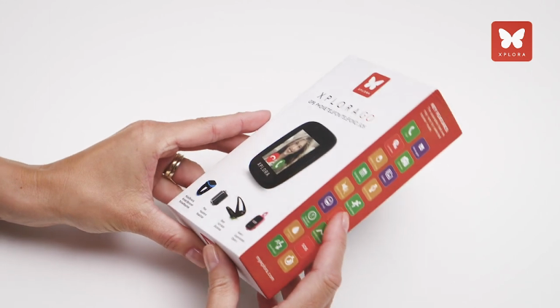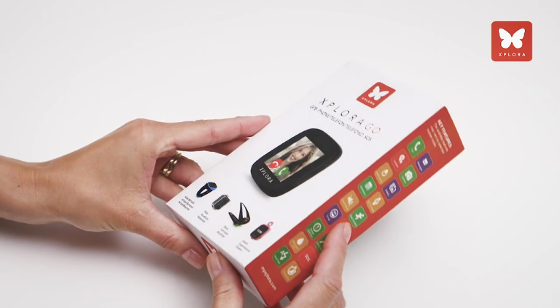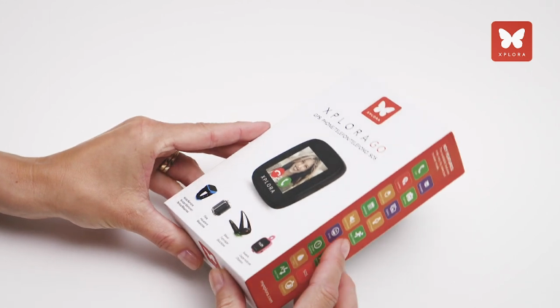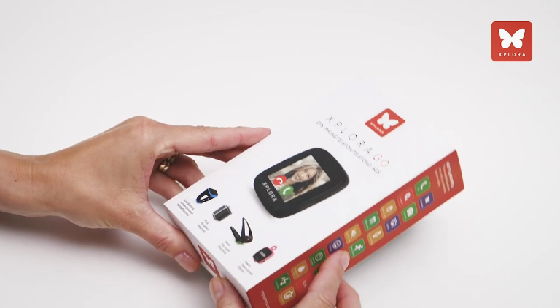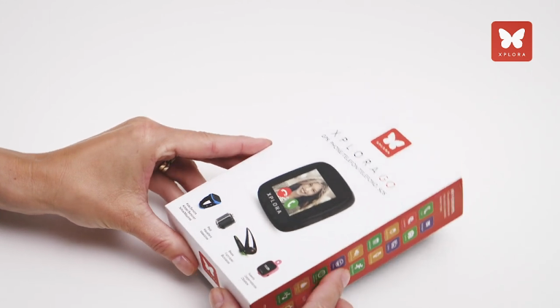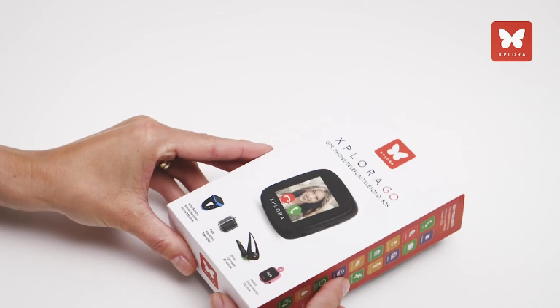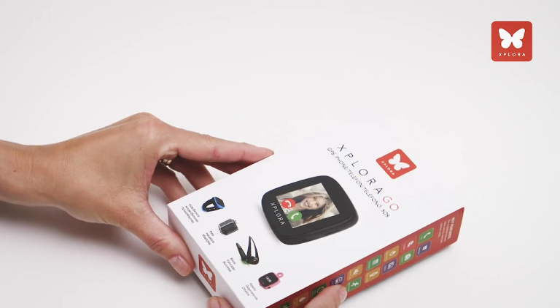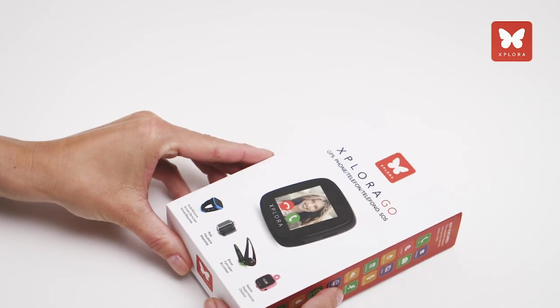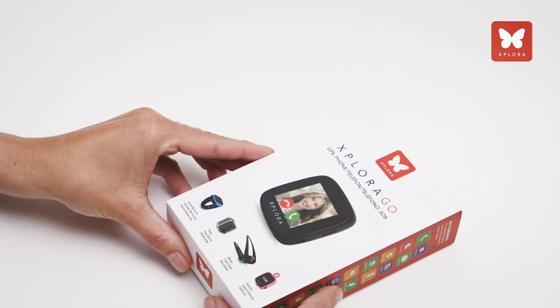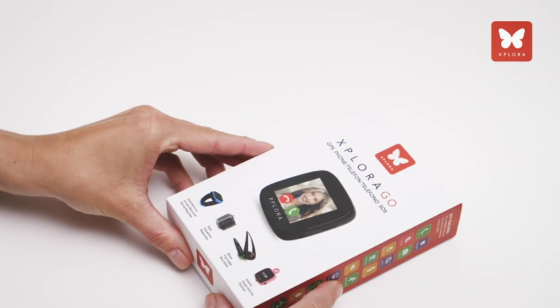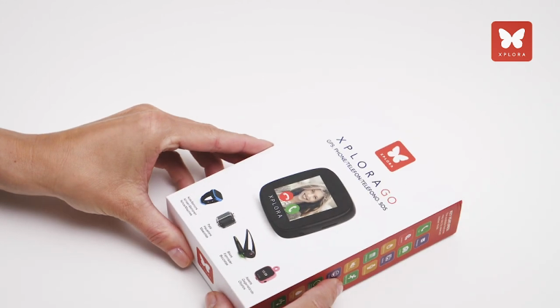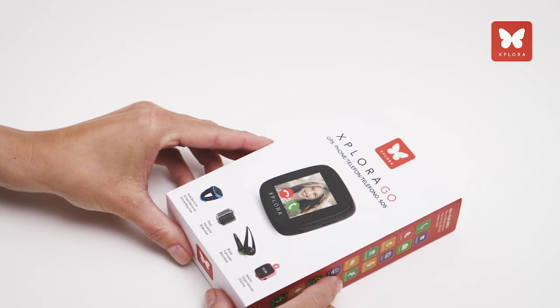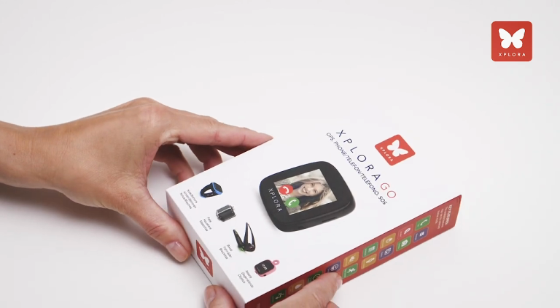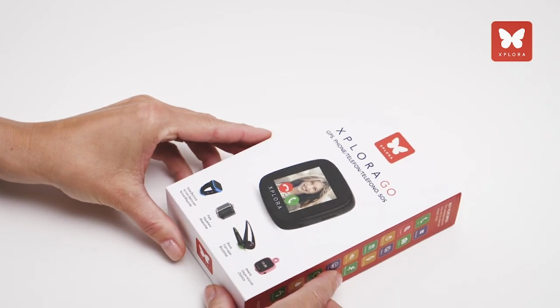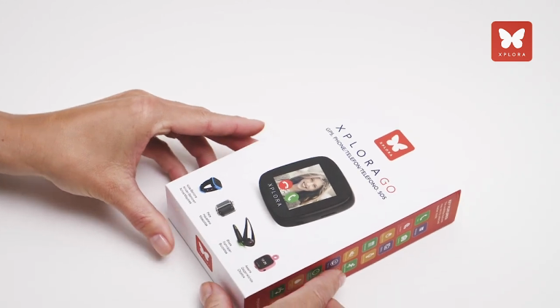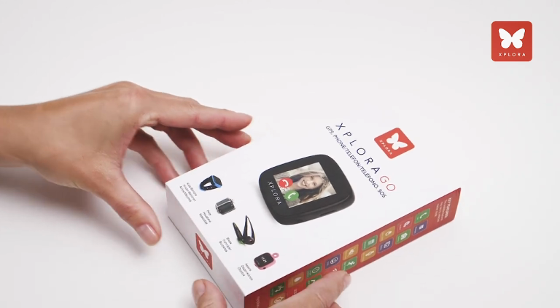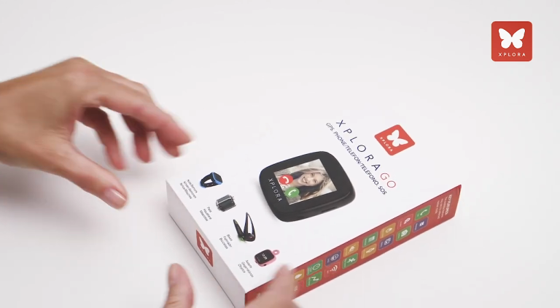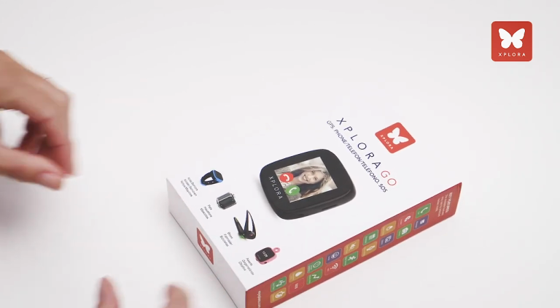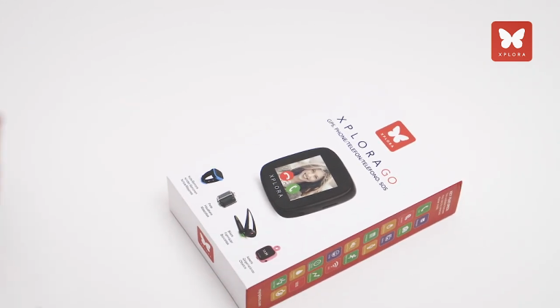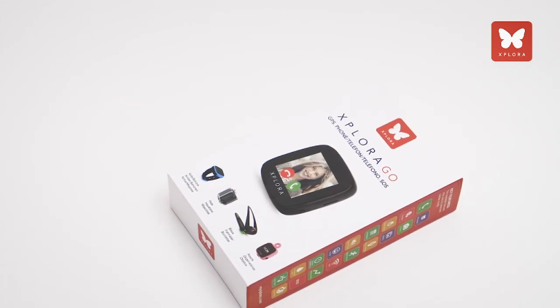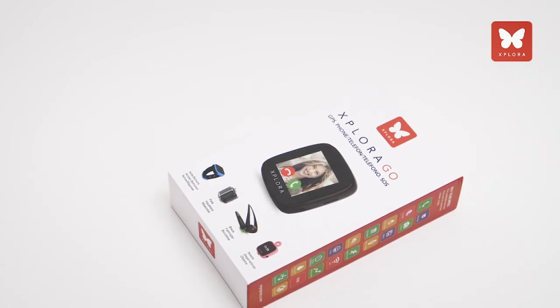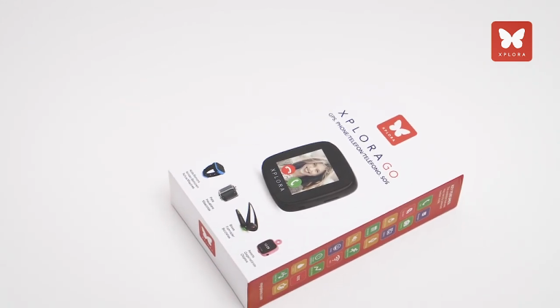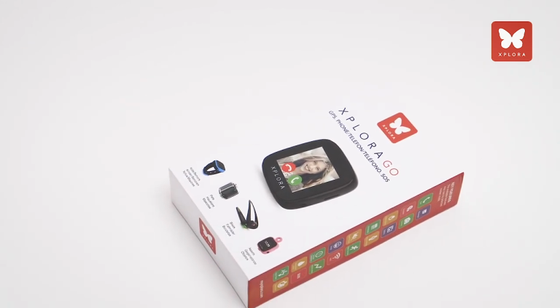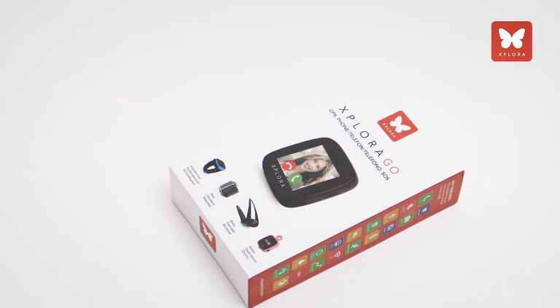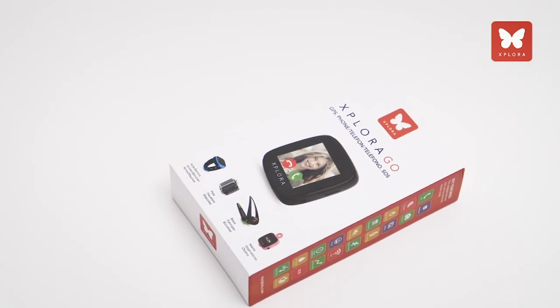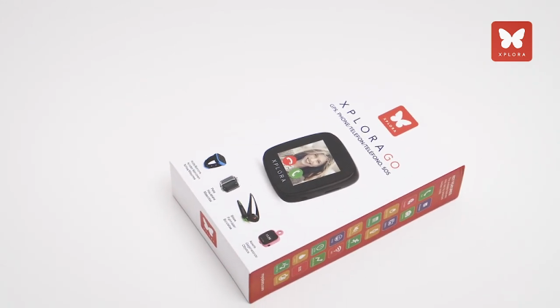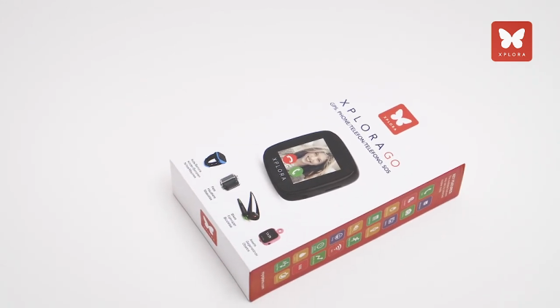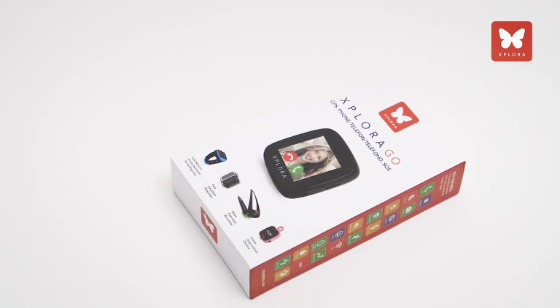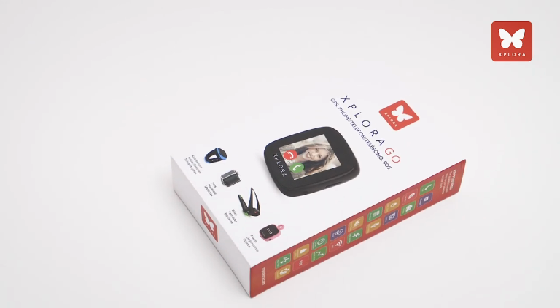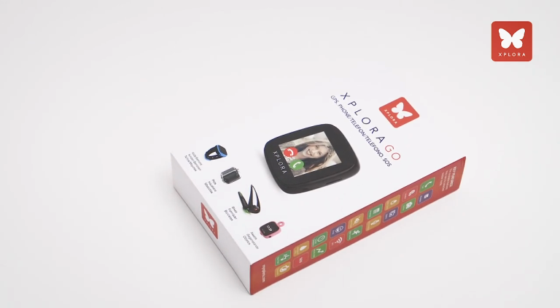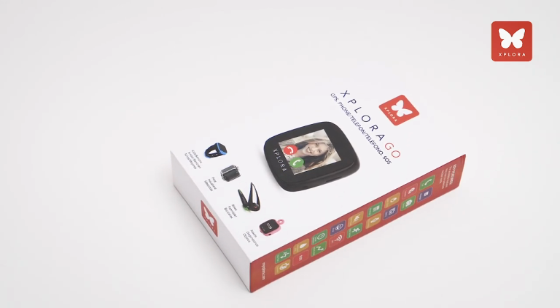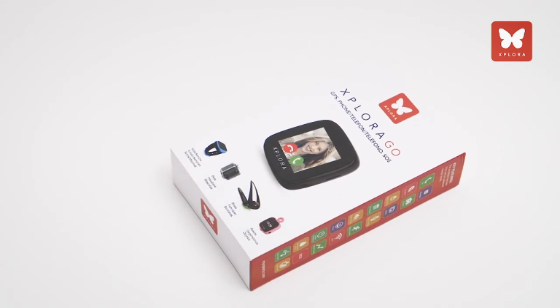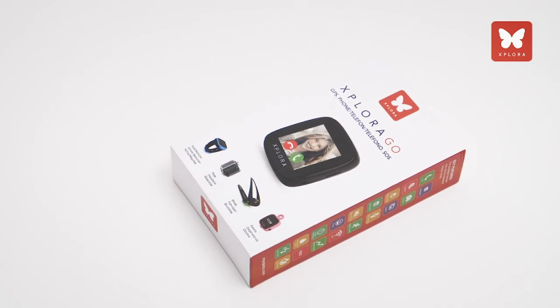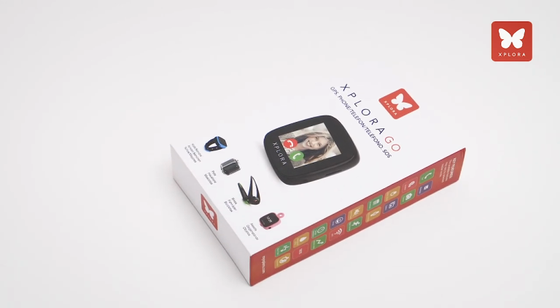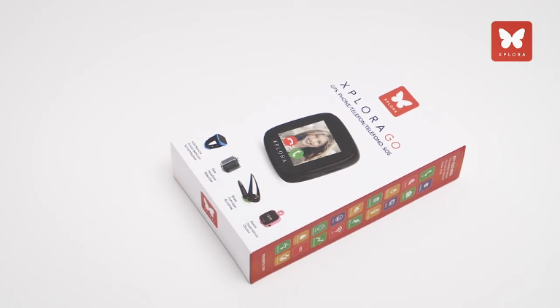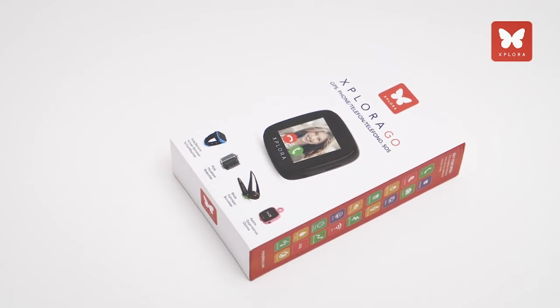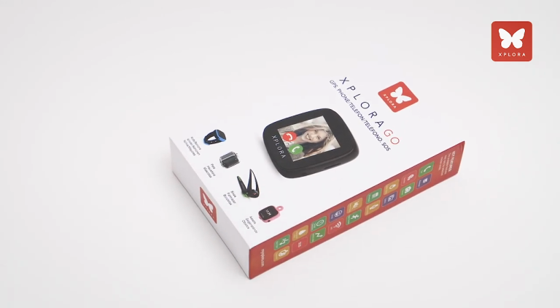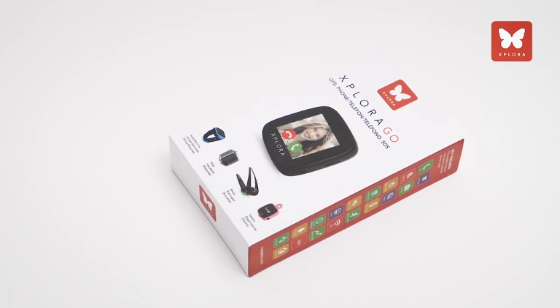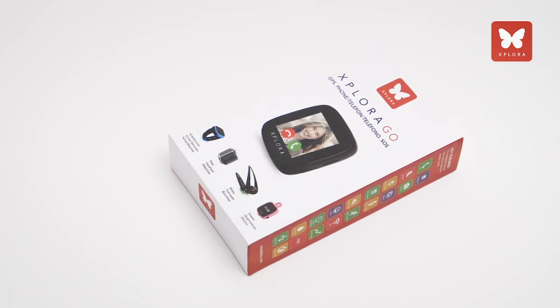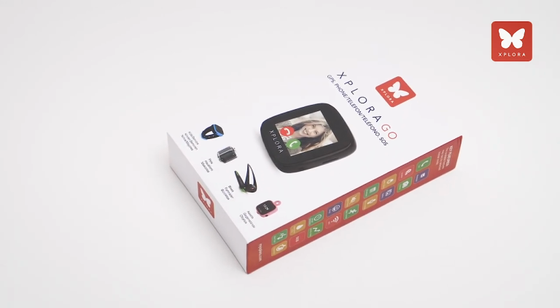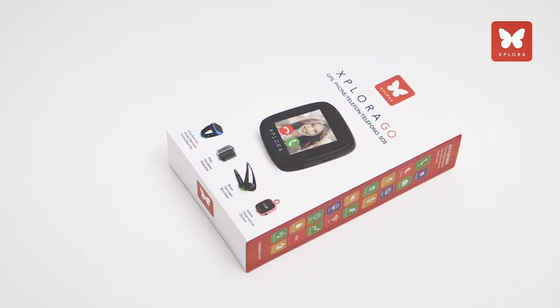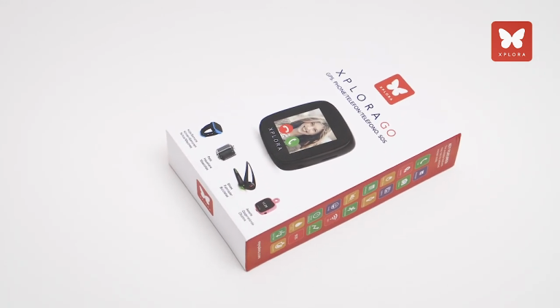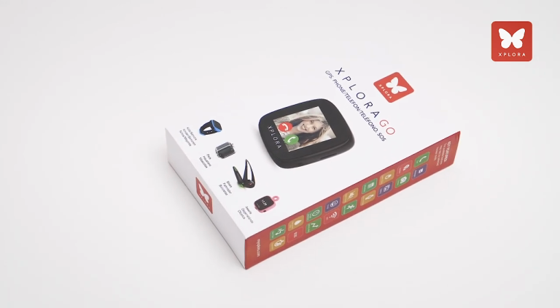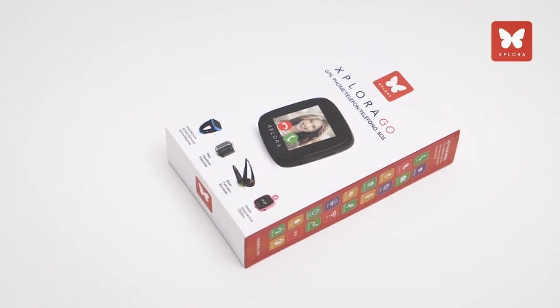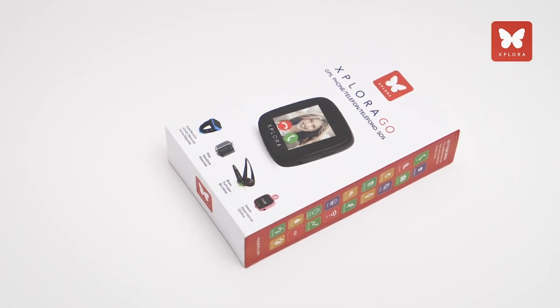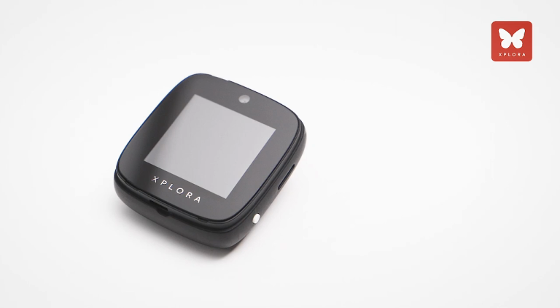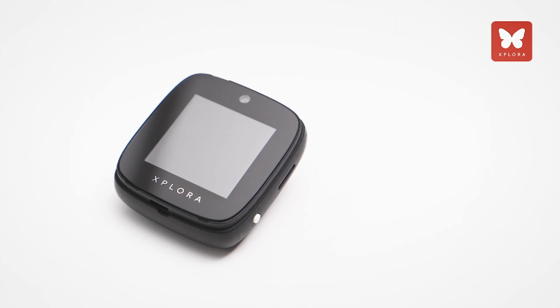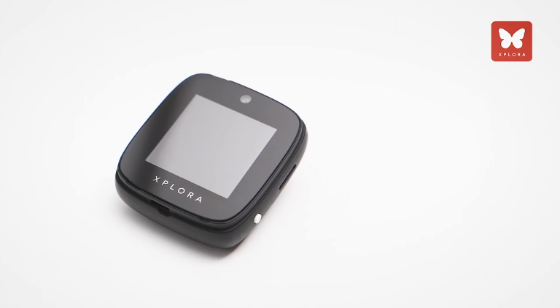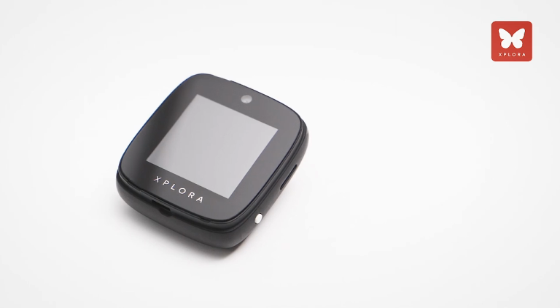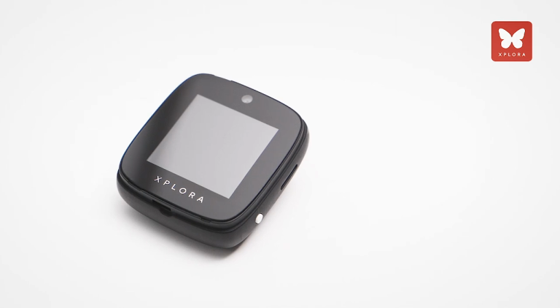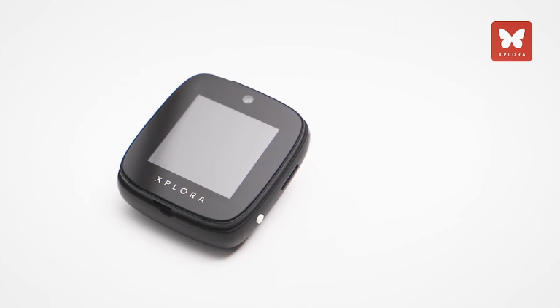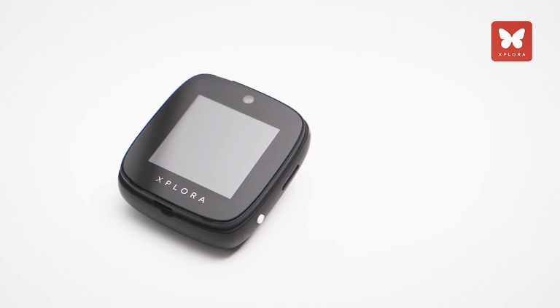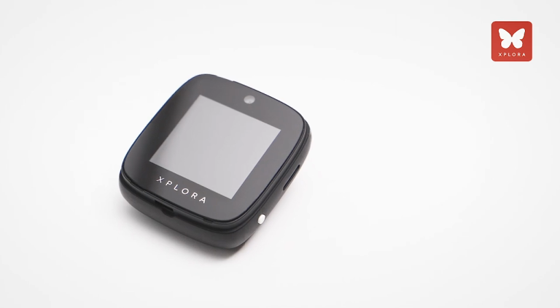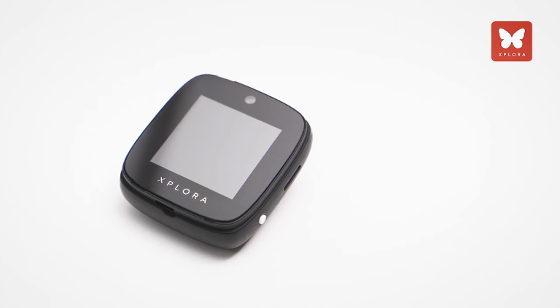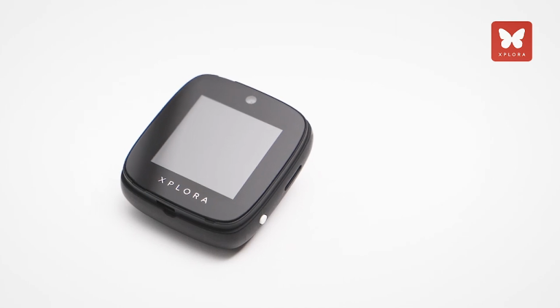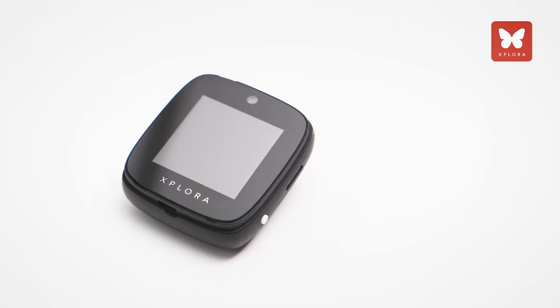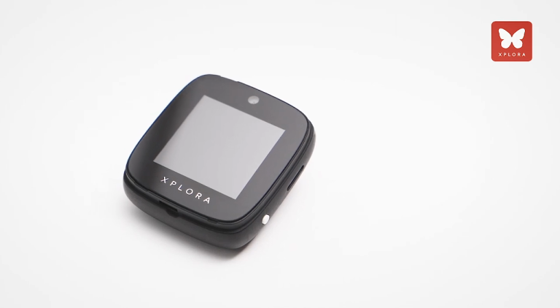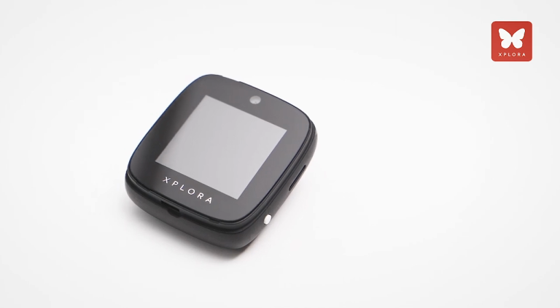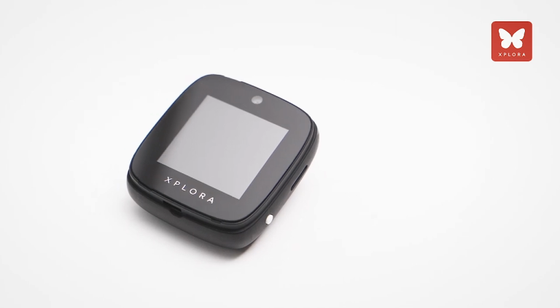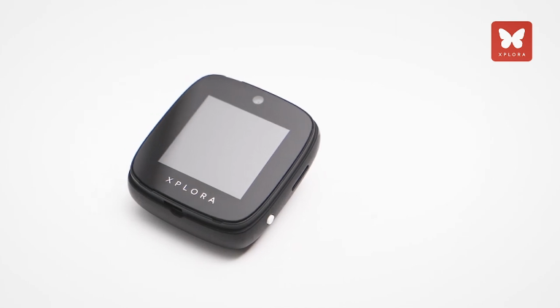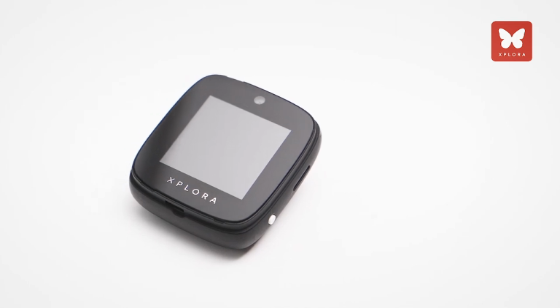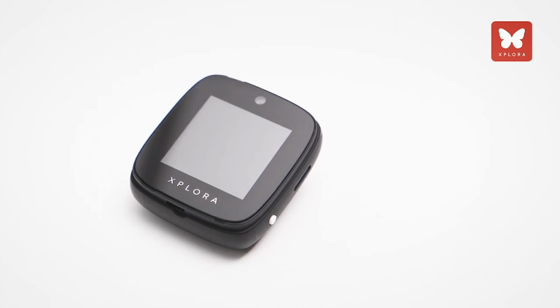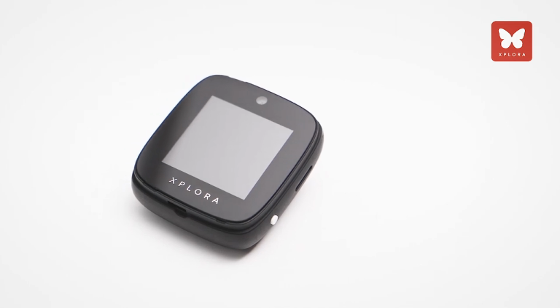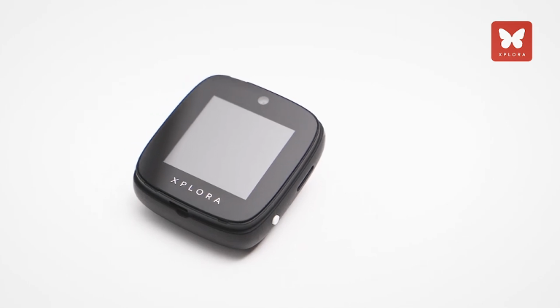These include GPS location, safety zones, SOS button, and activity sensors.